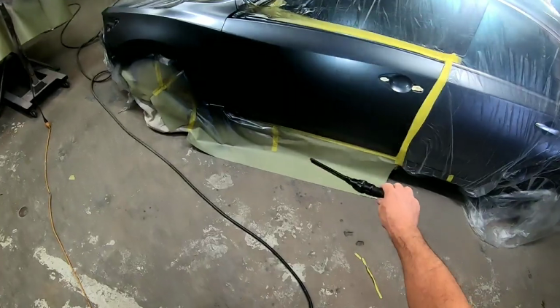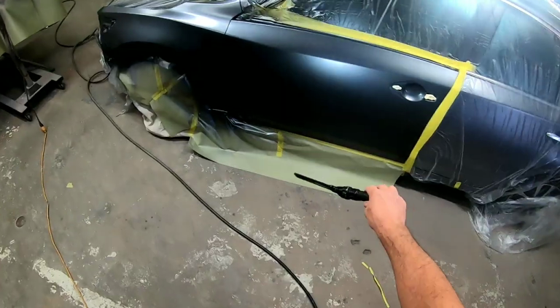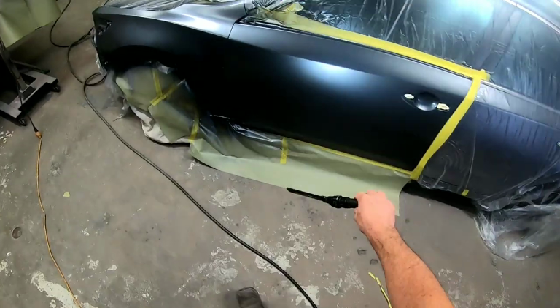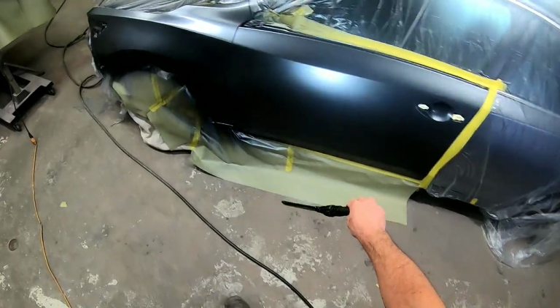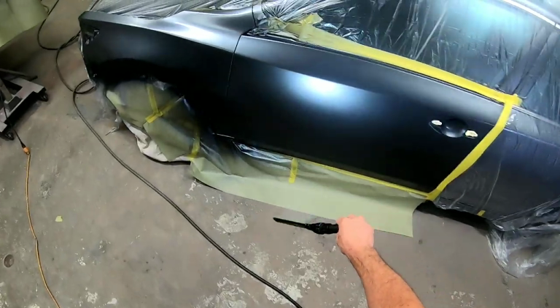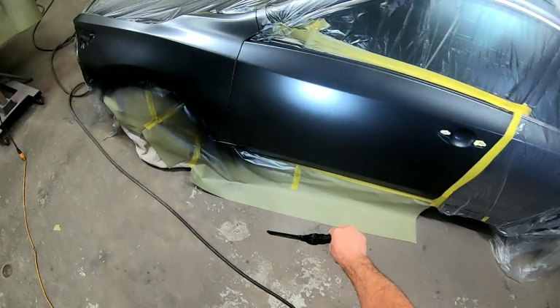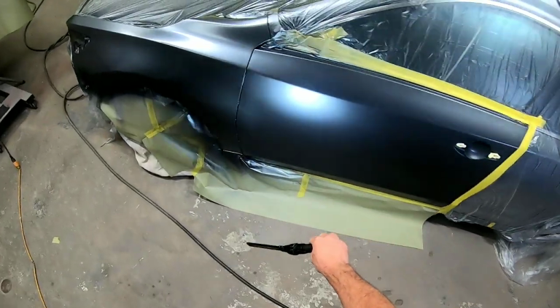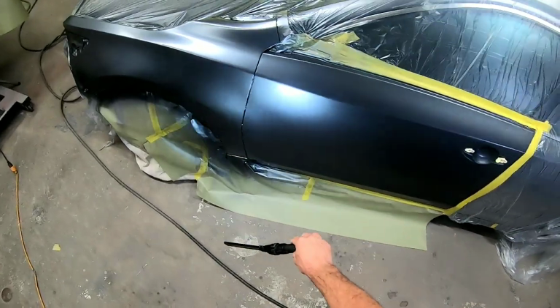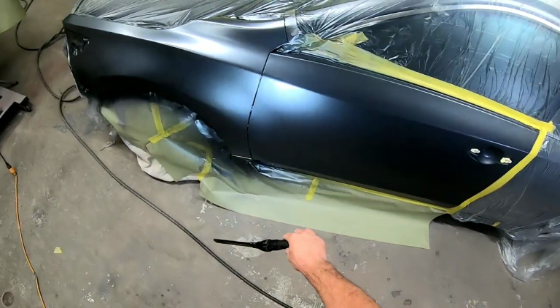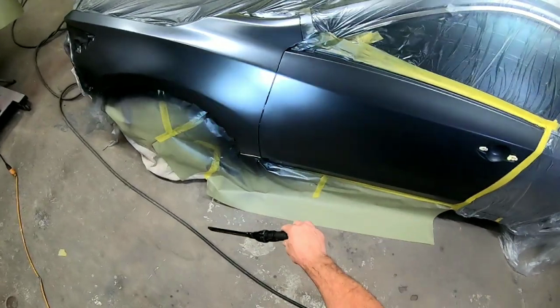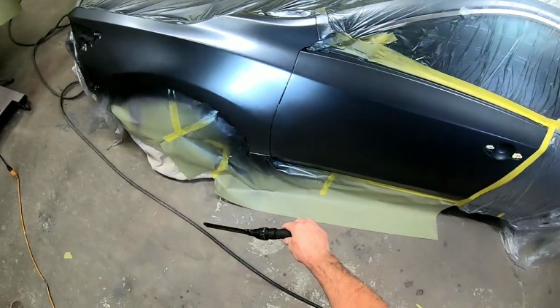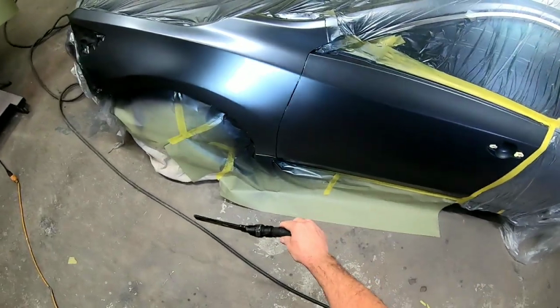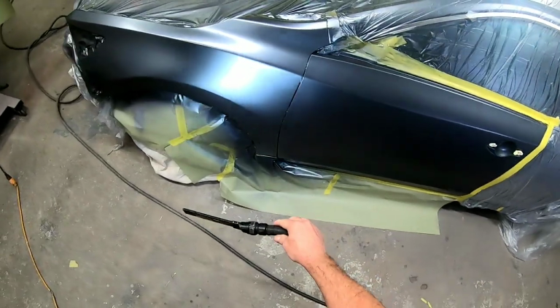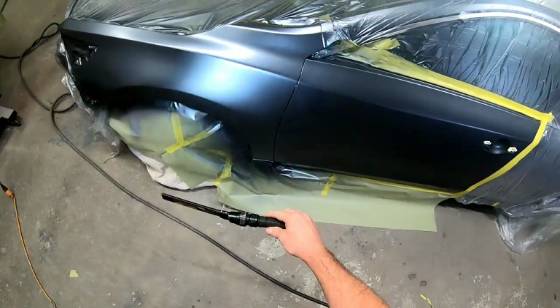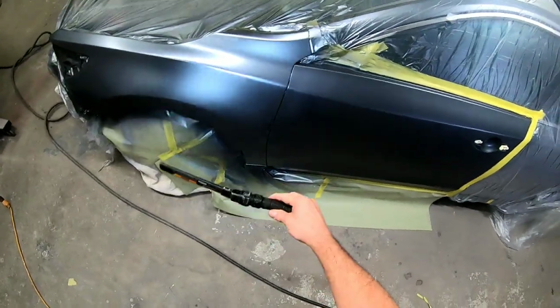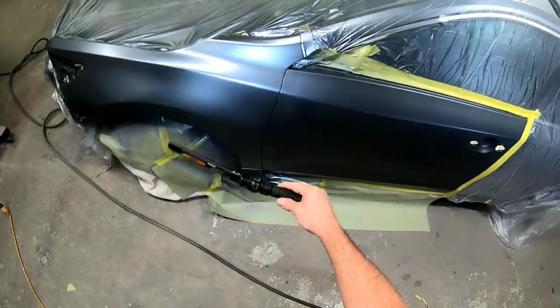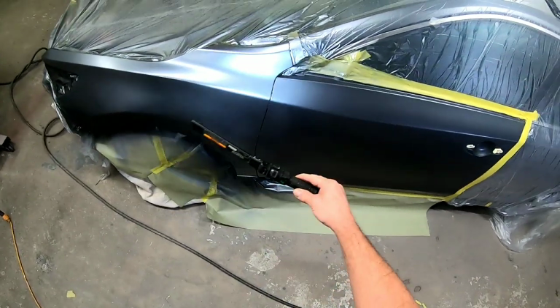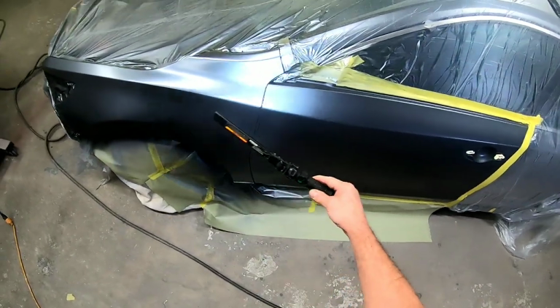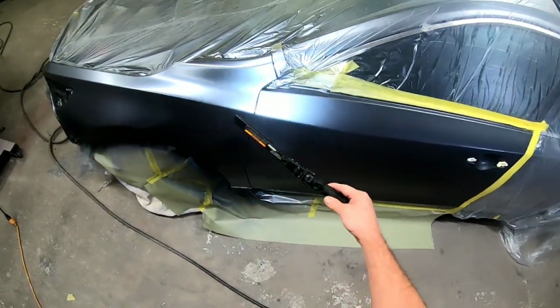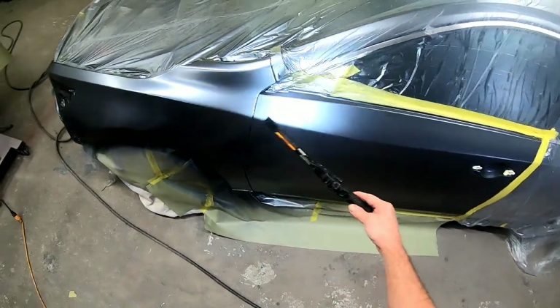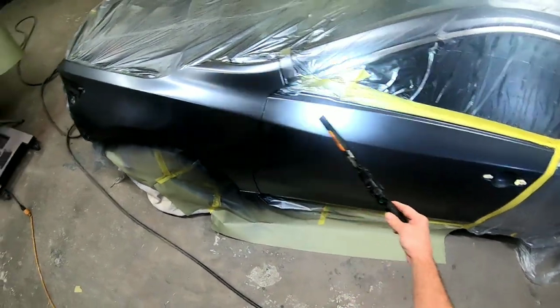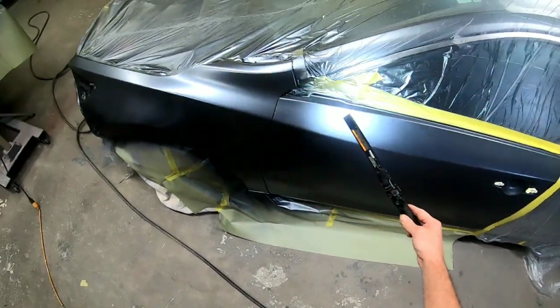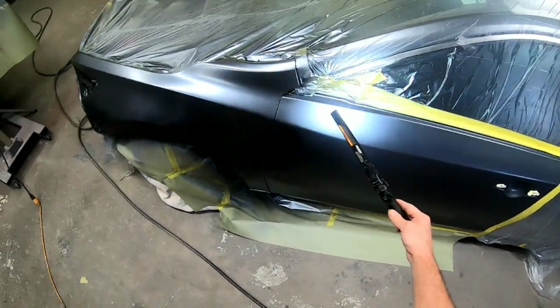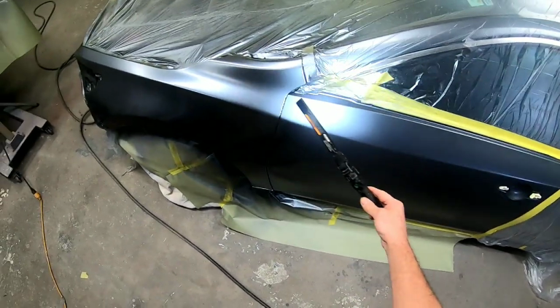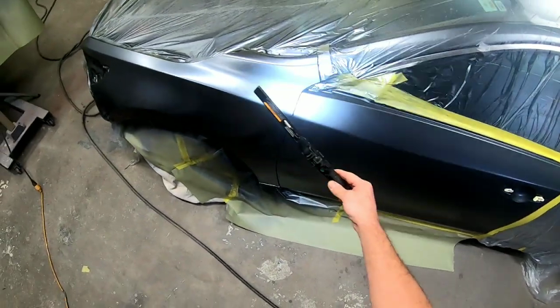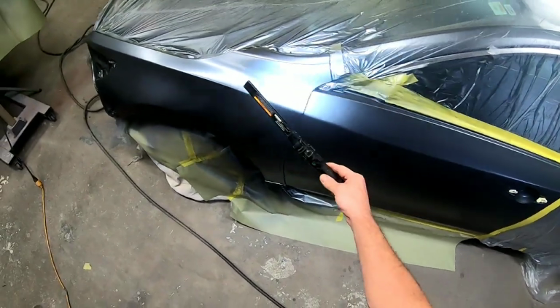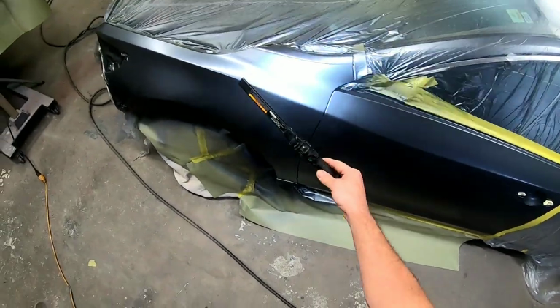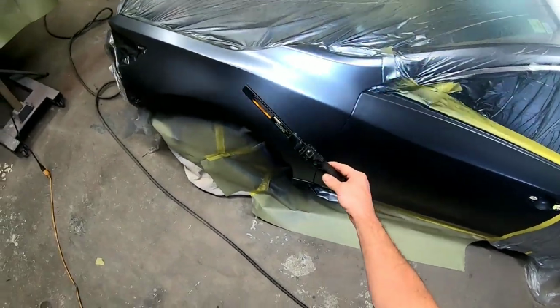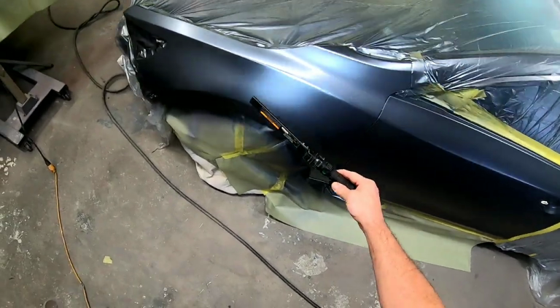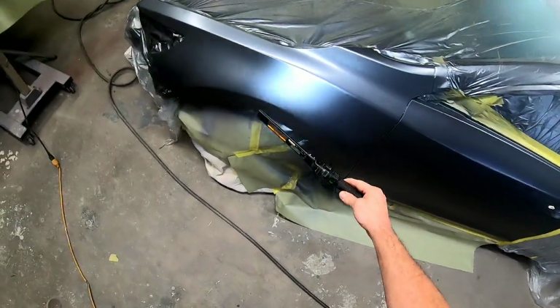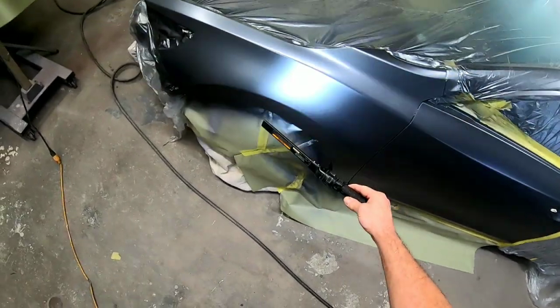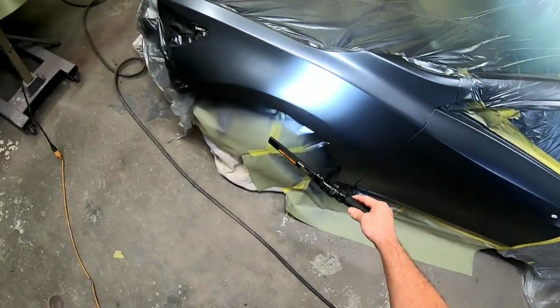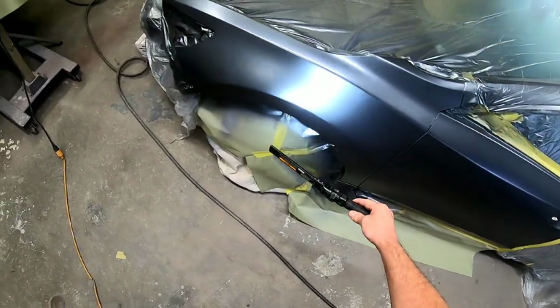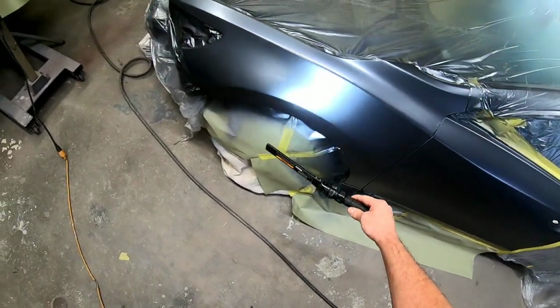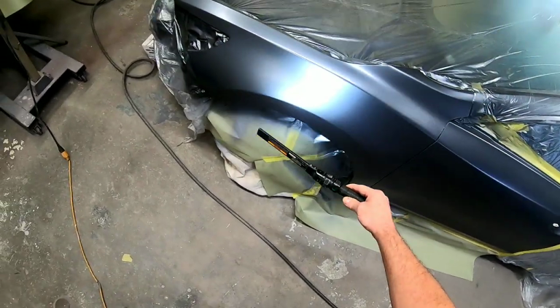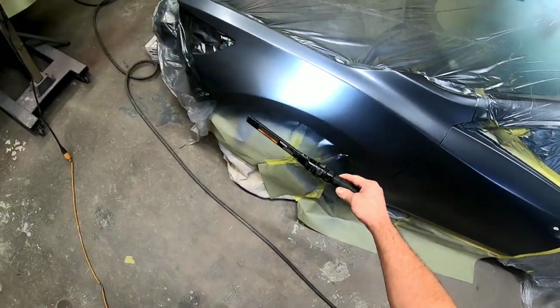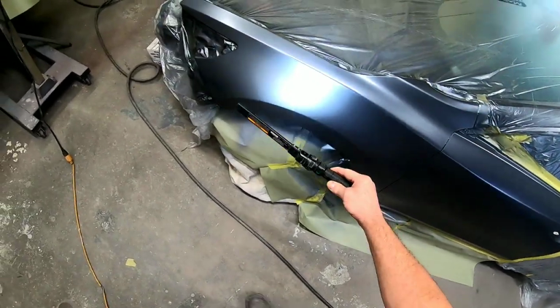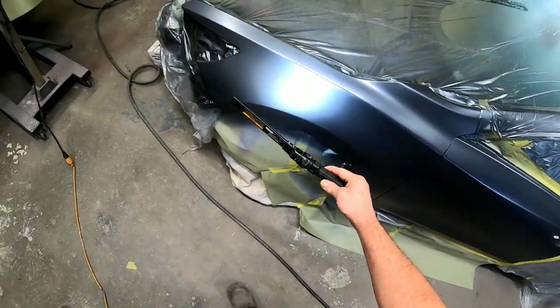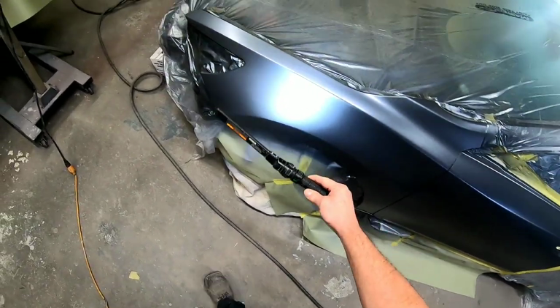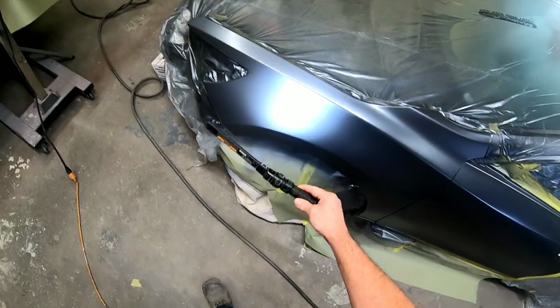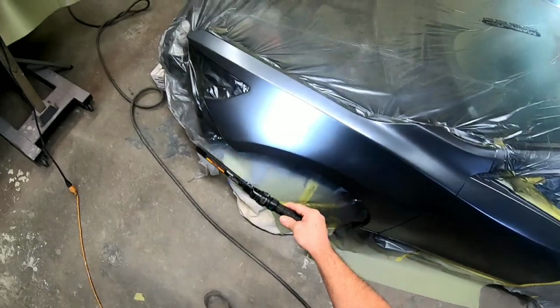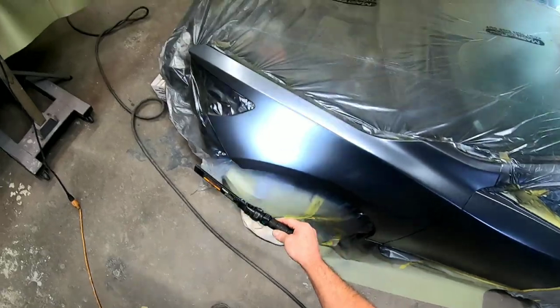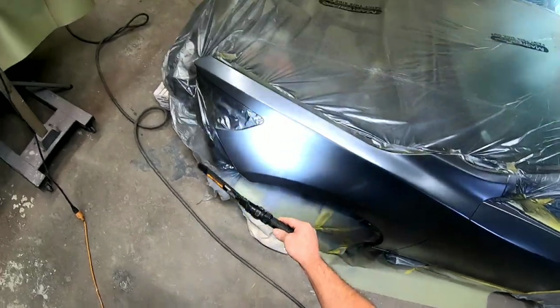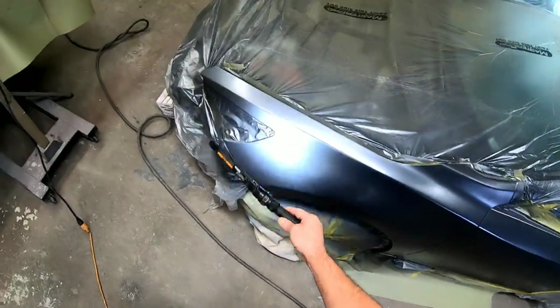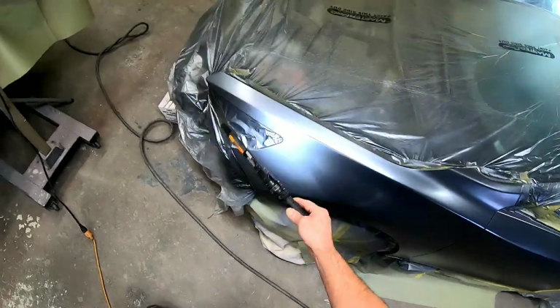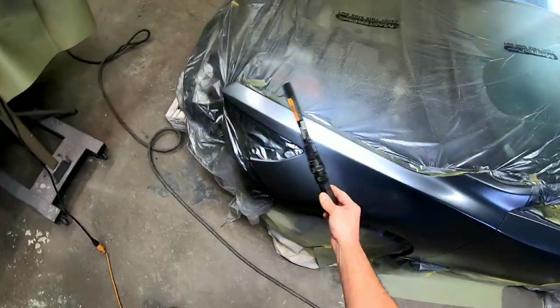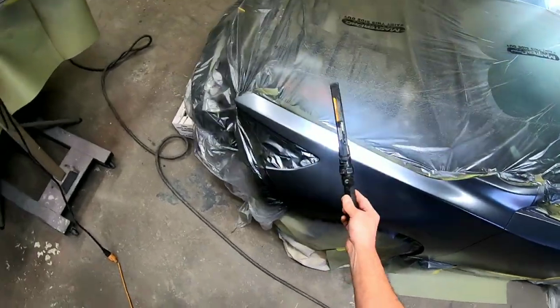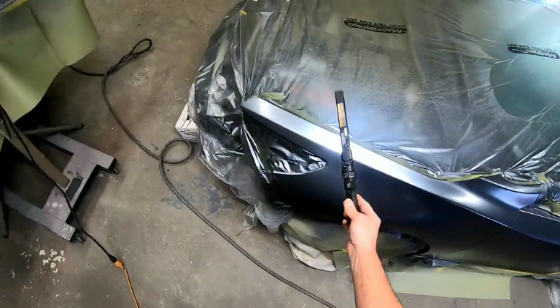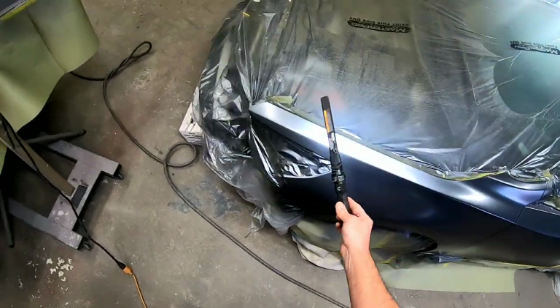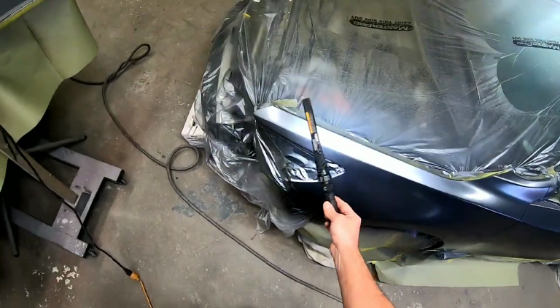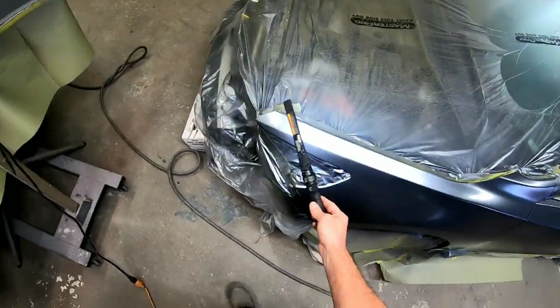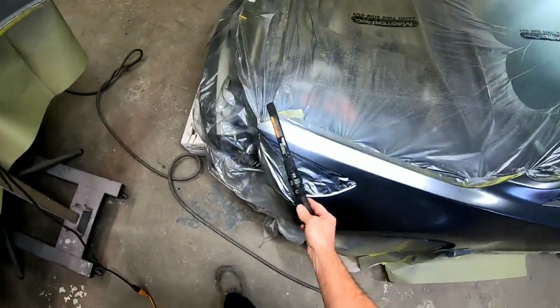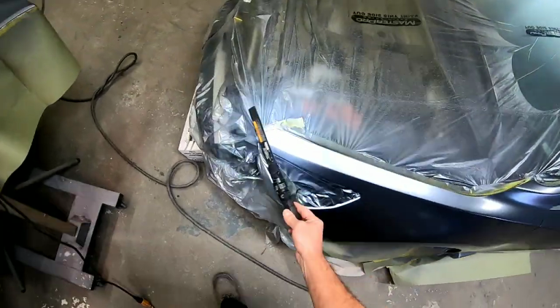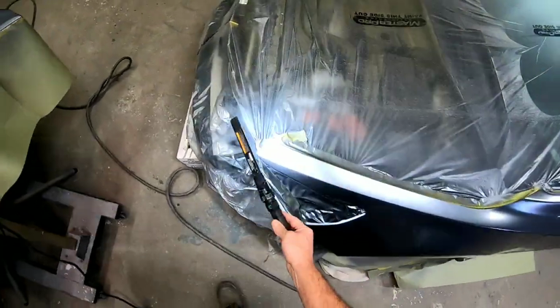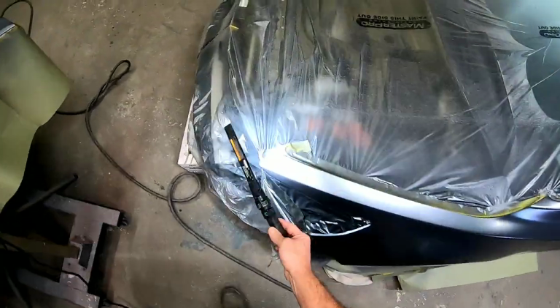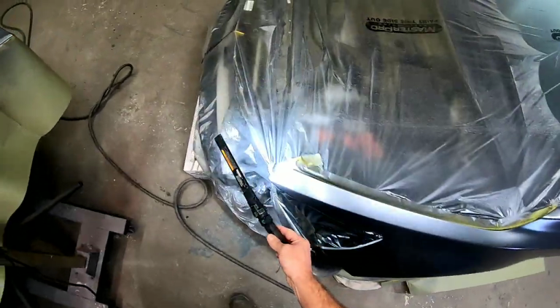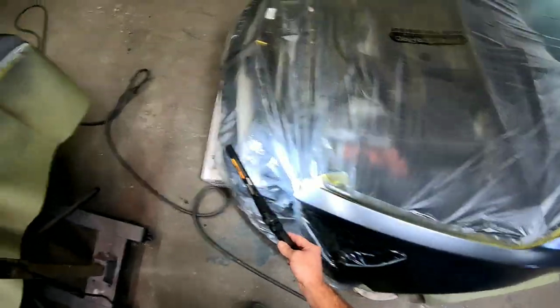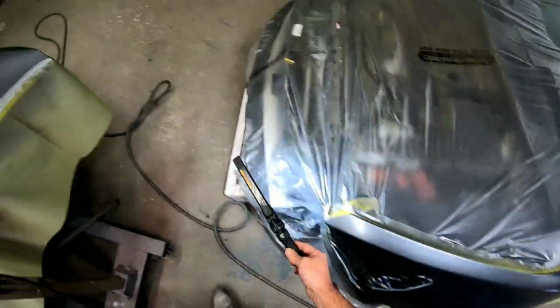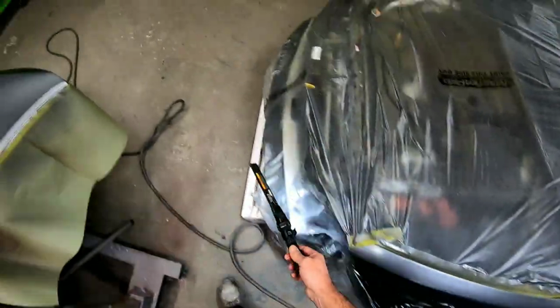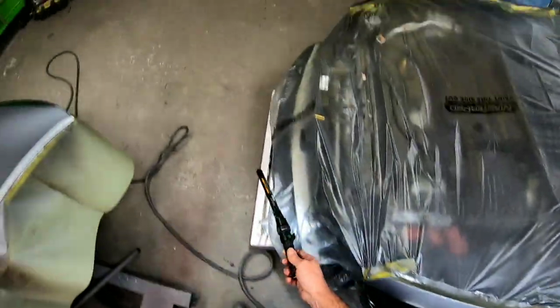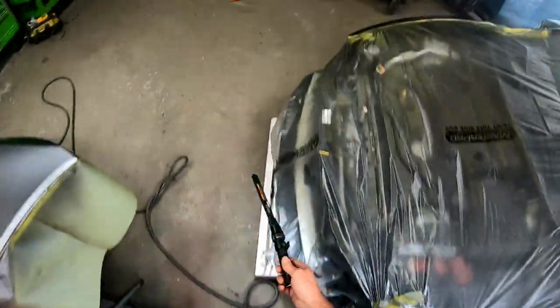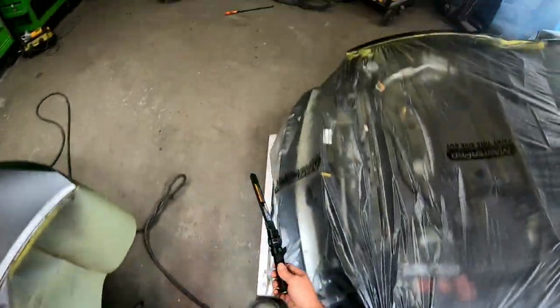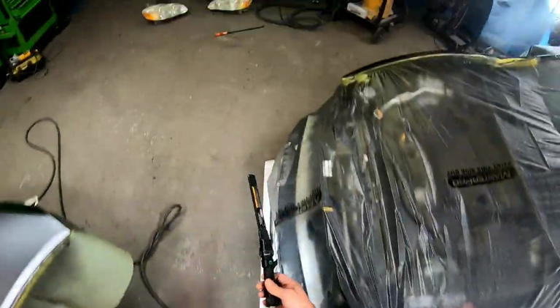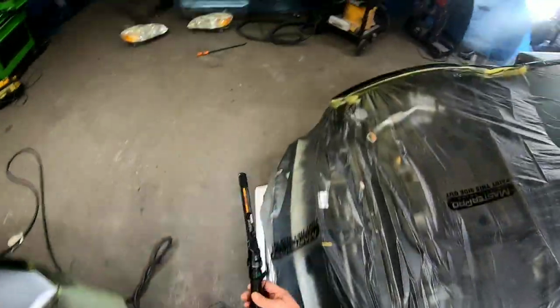I'll check out the coverage with my light, making sure everything's covered and we have a consistent transition in the blend.